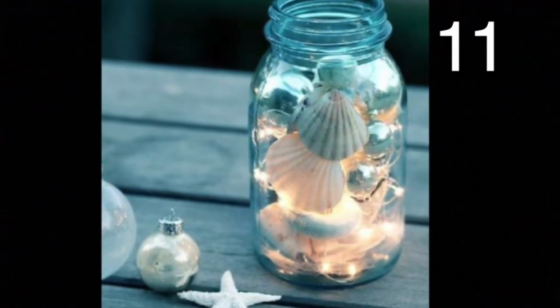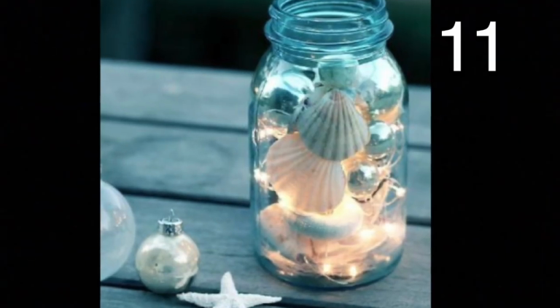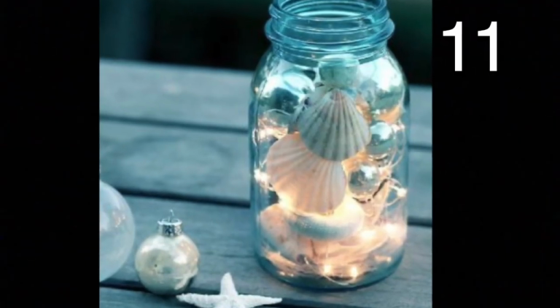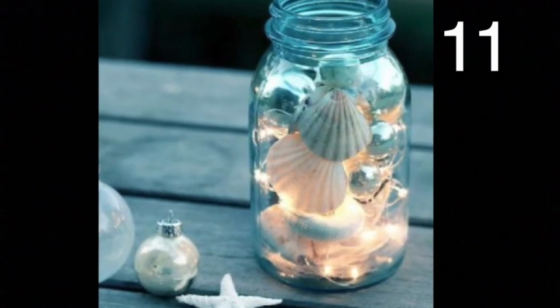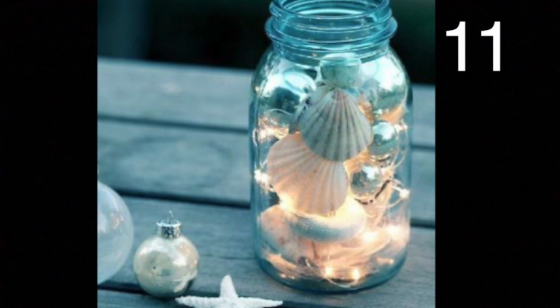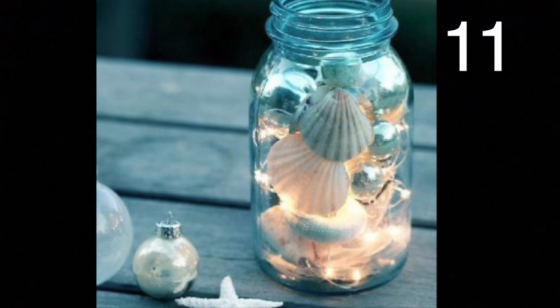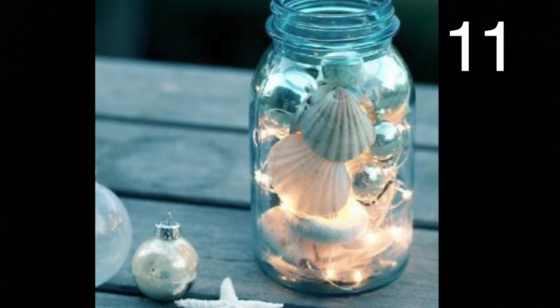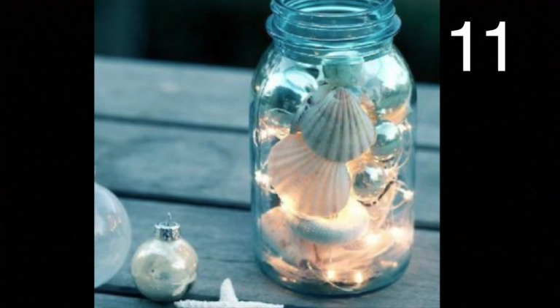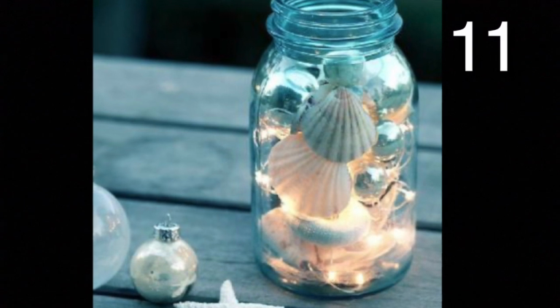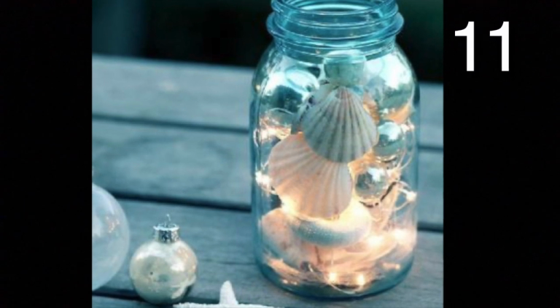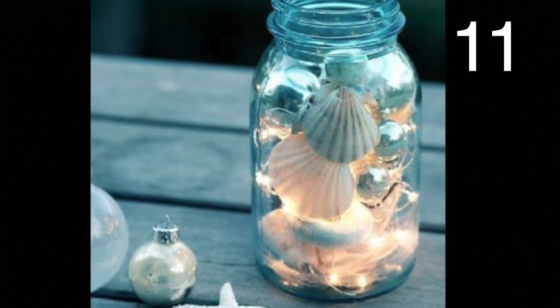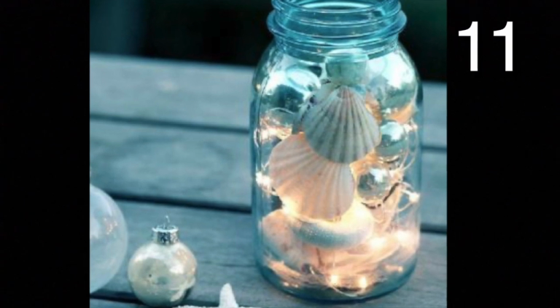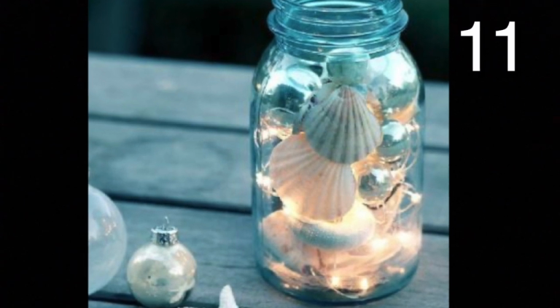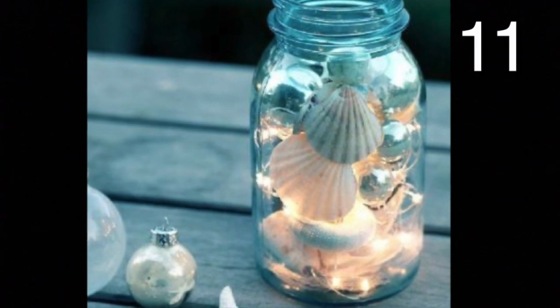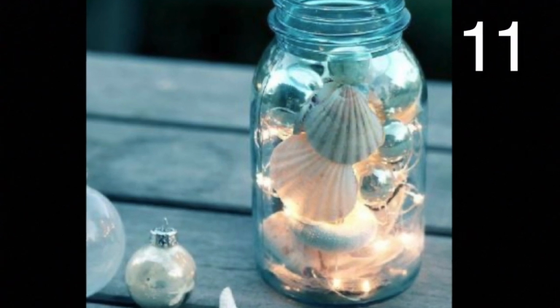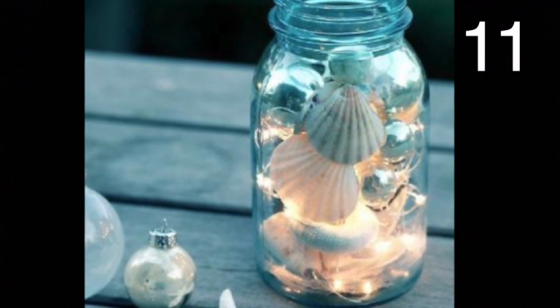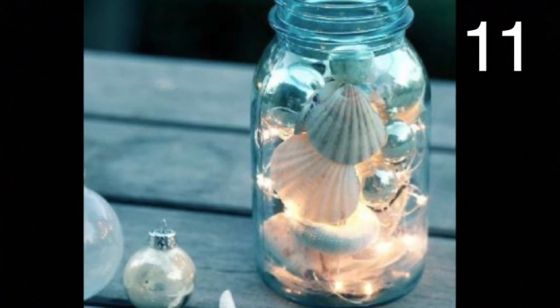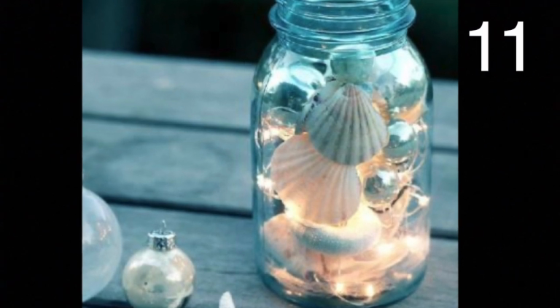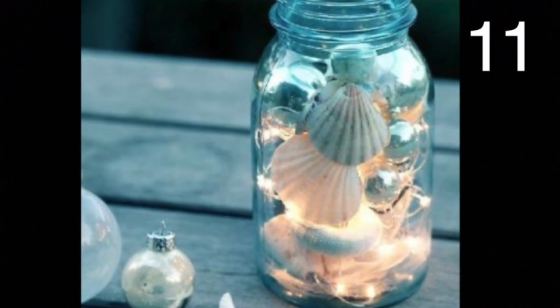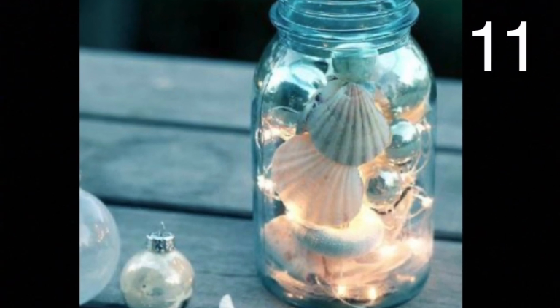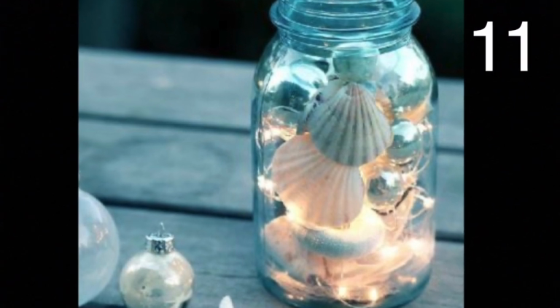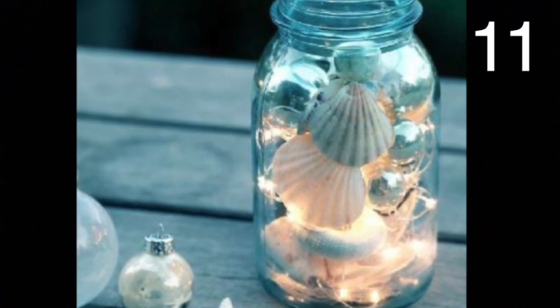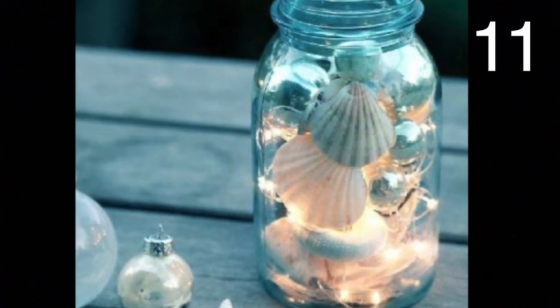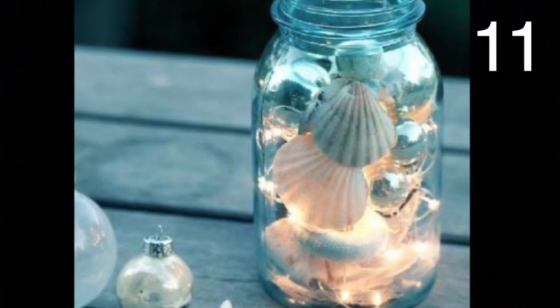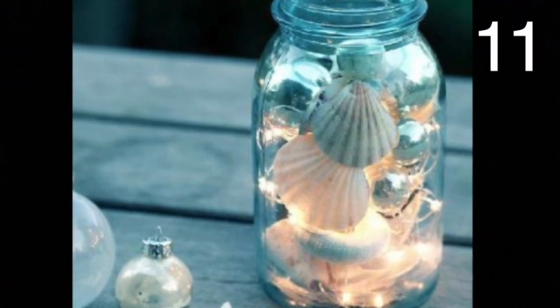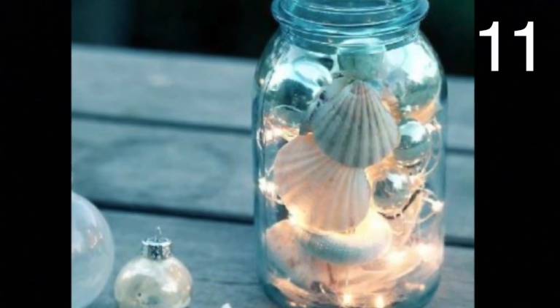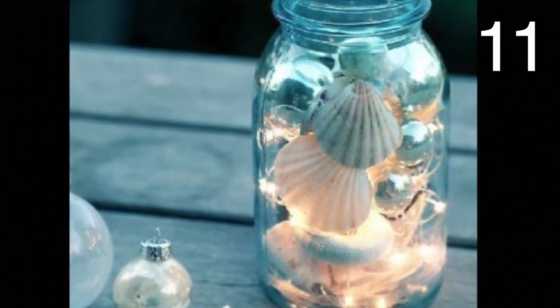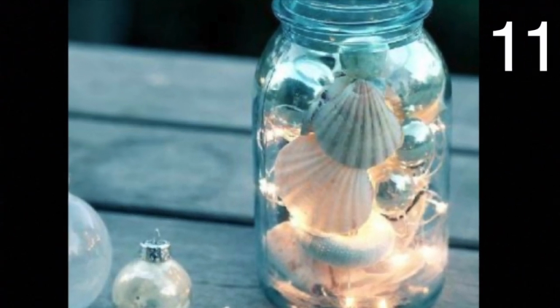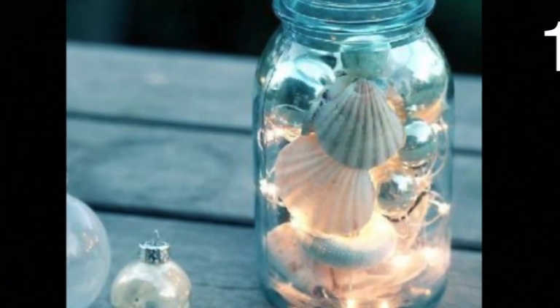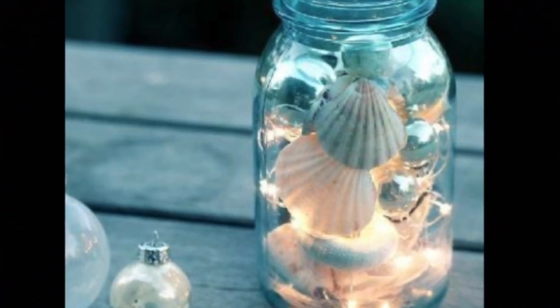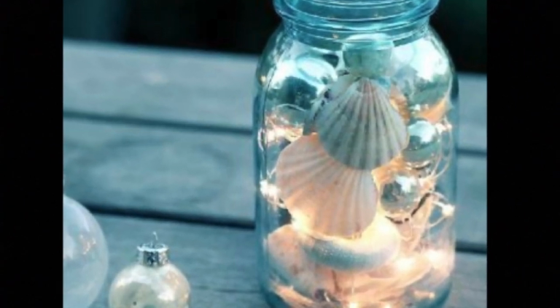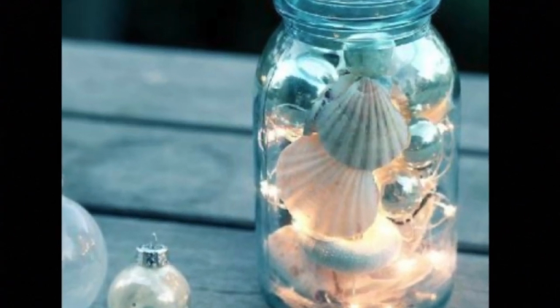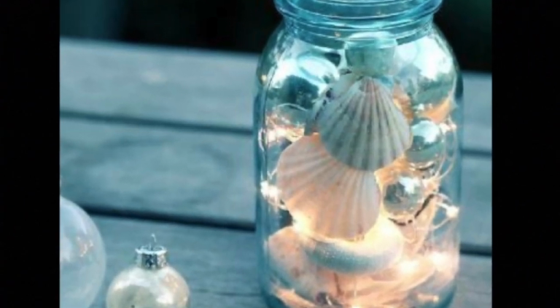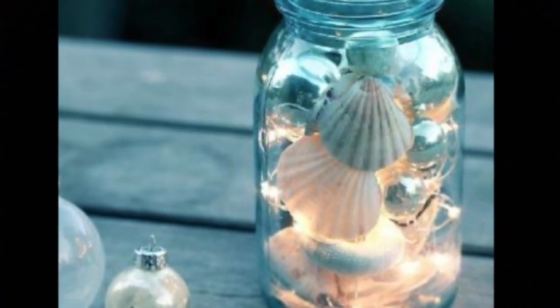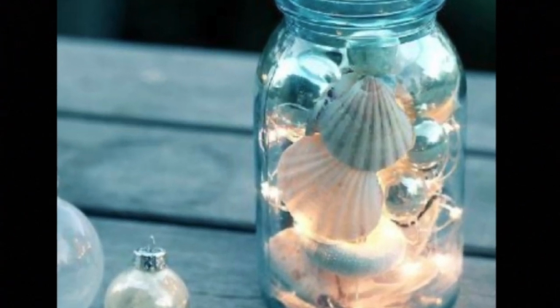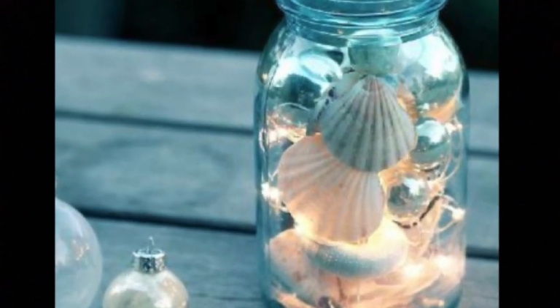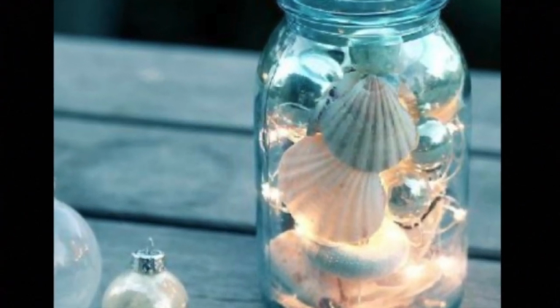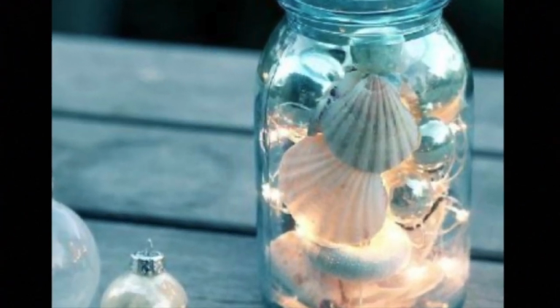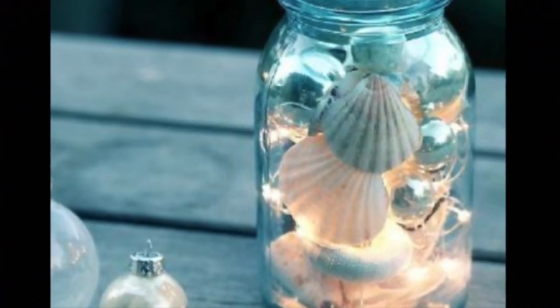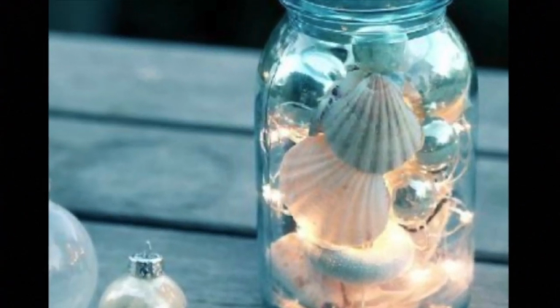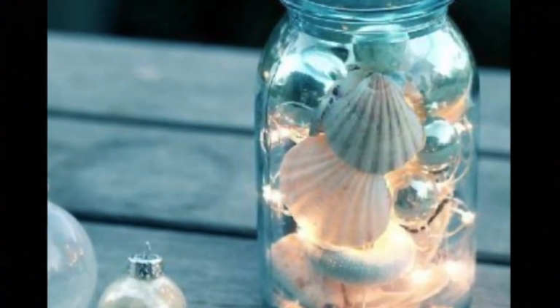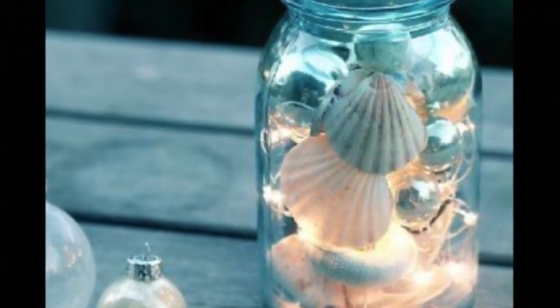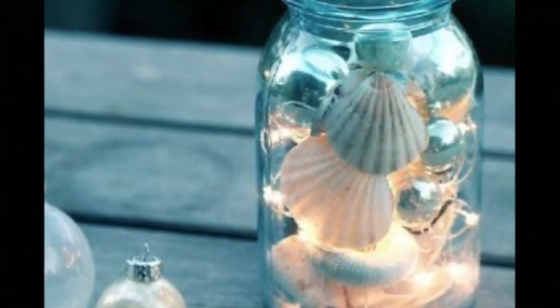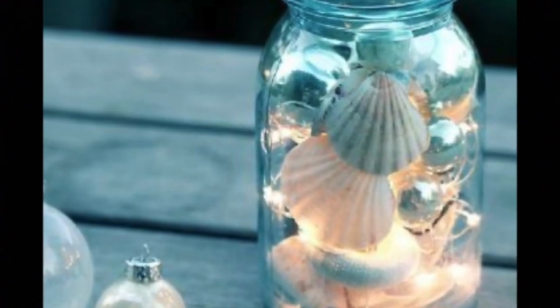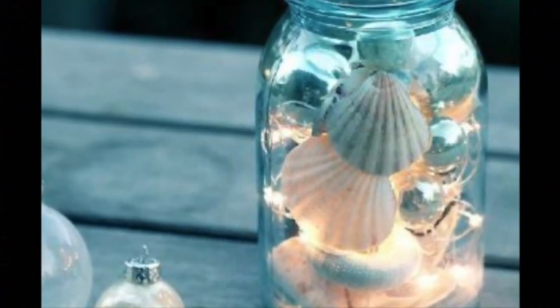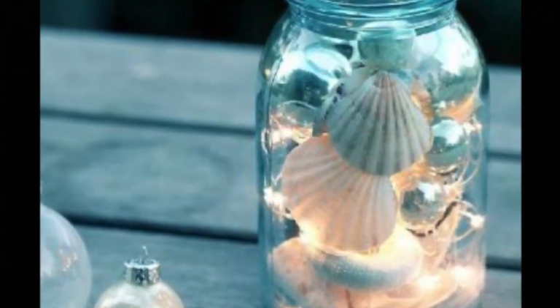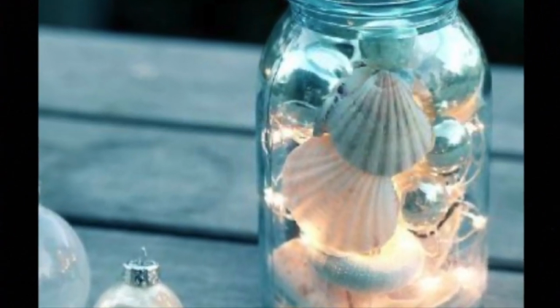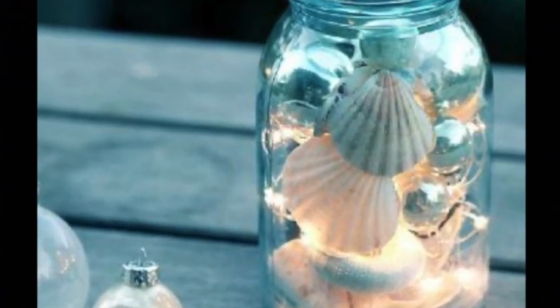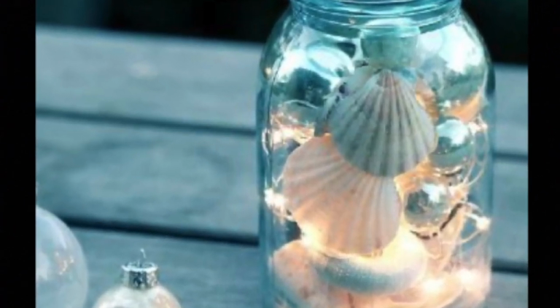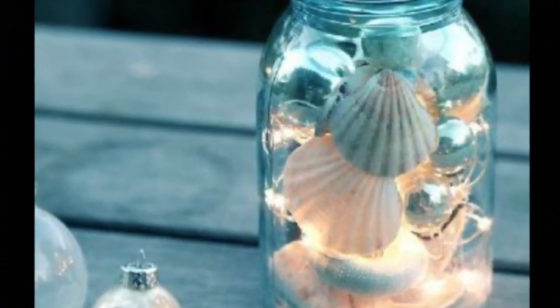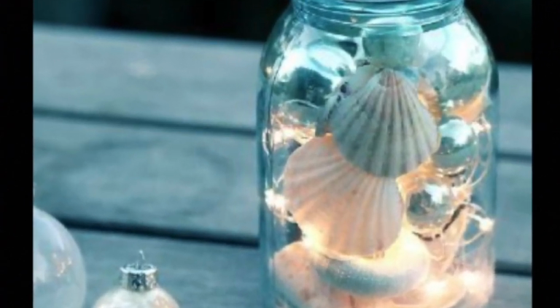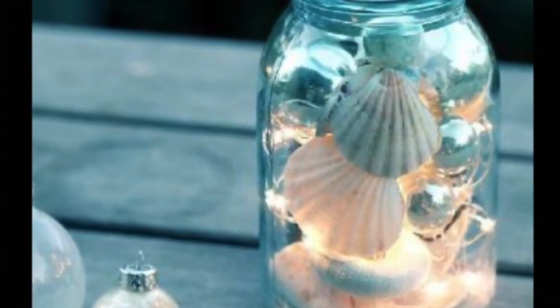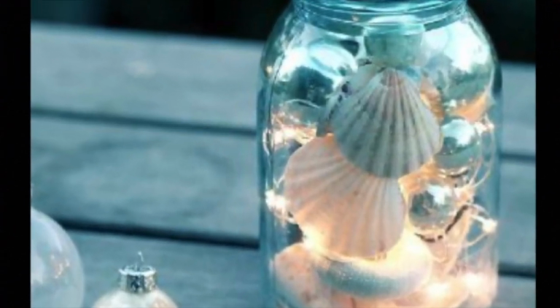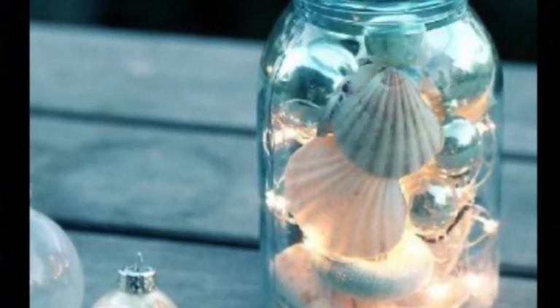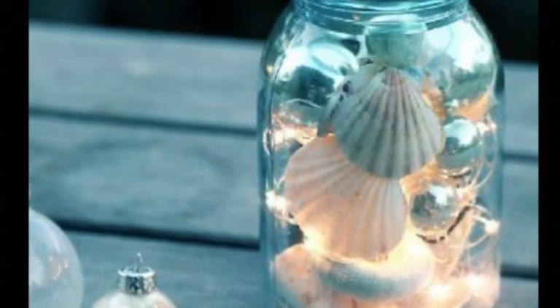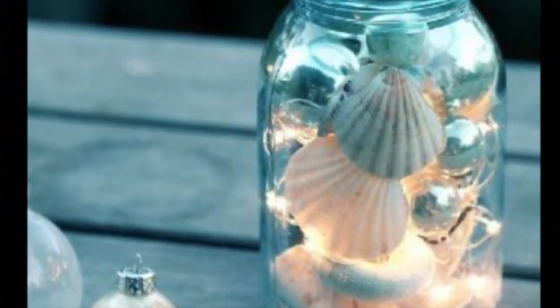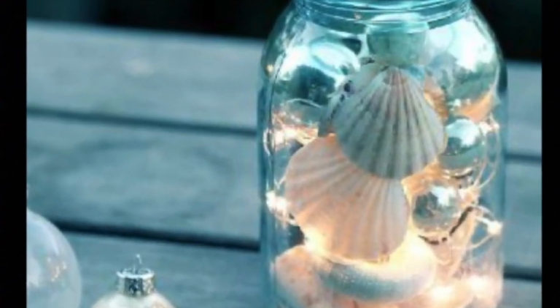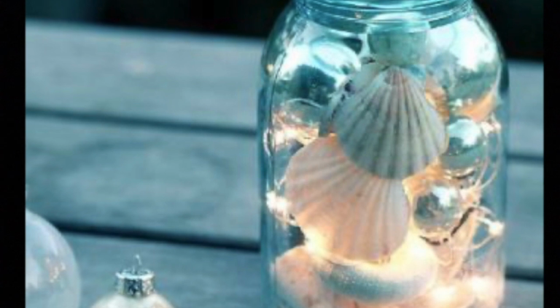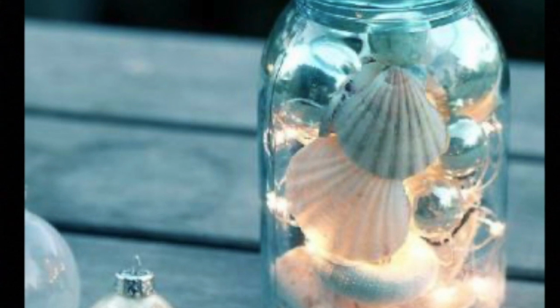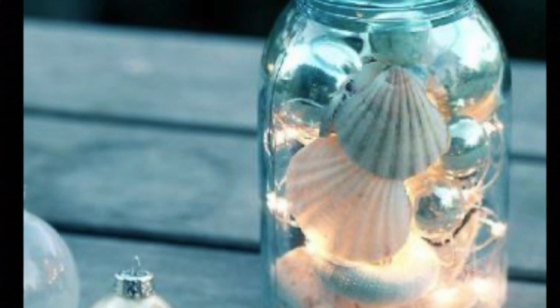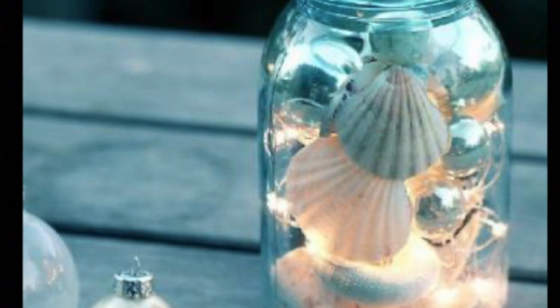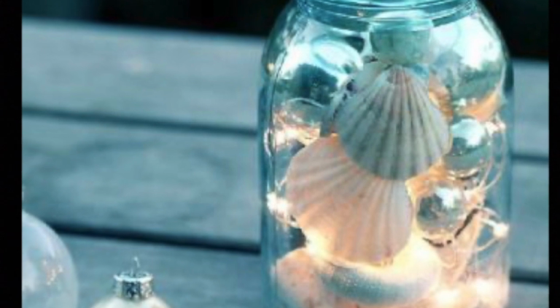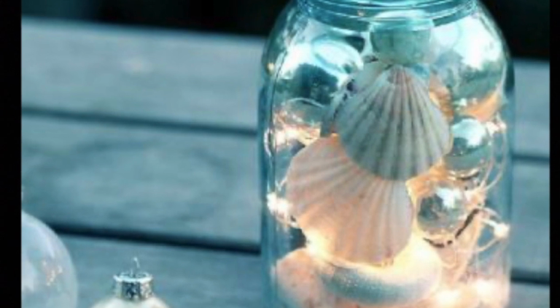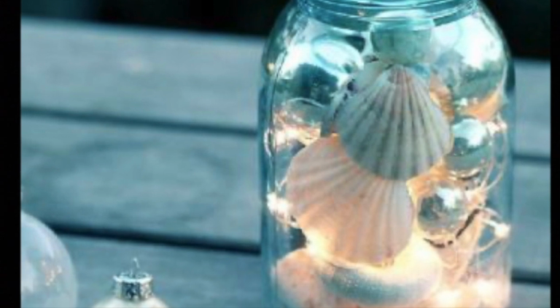Place some shells and a string of battery-operated lights into a mason jar. Turn the lights on and you have a cute little night light.